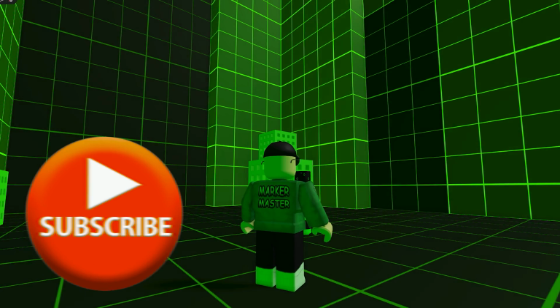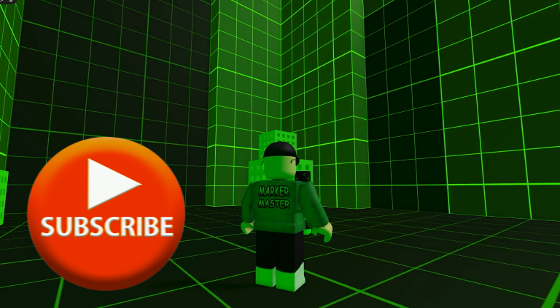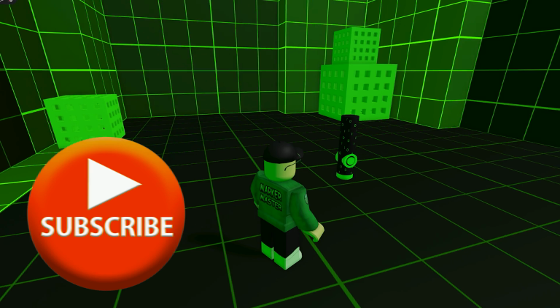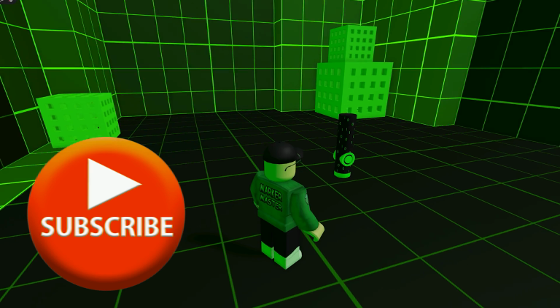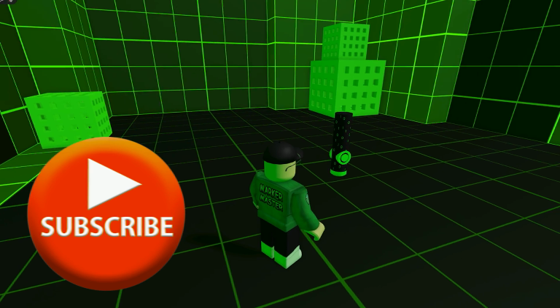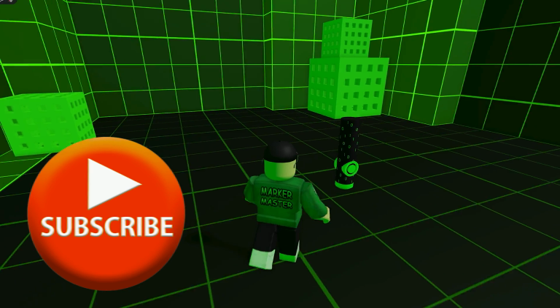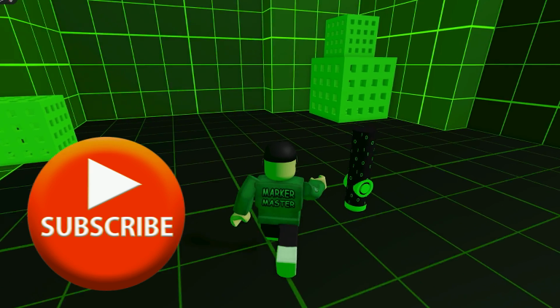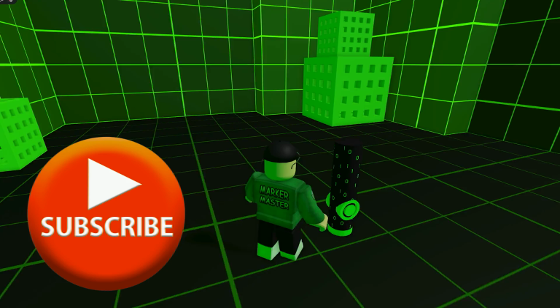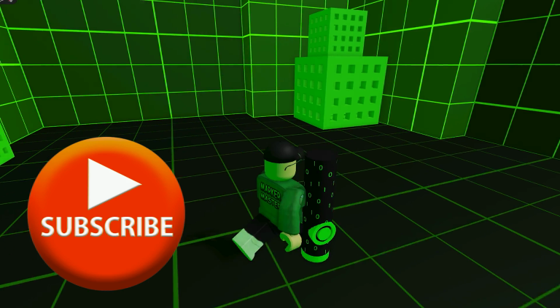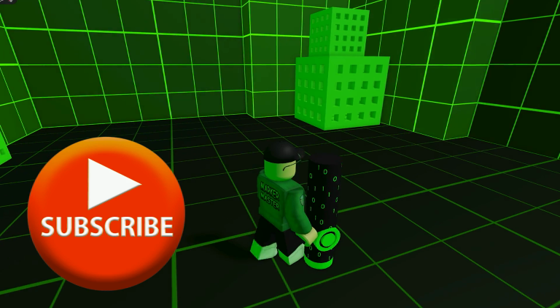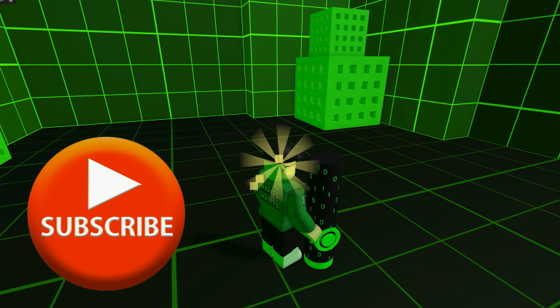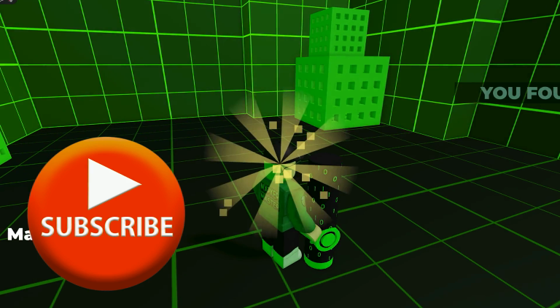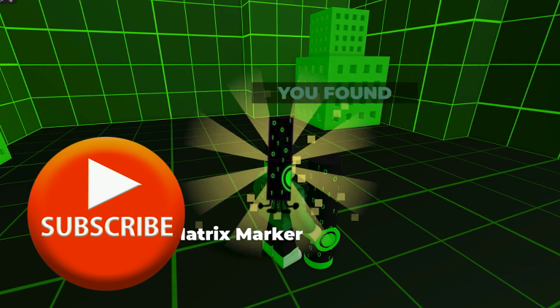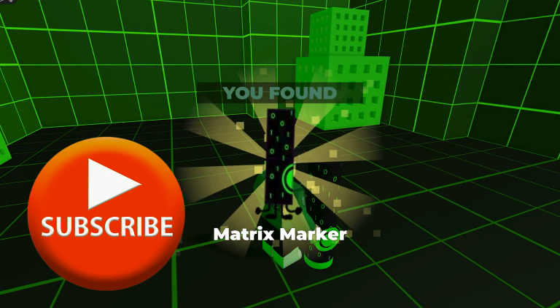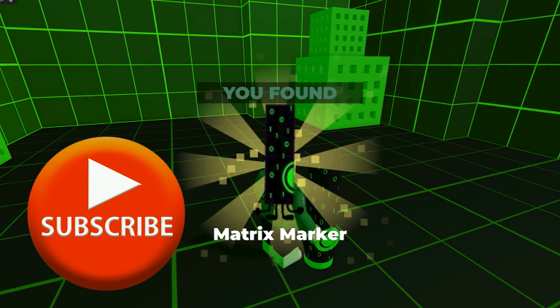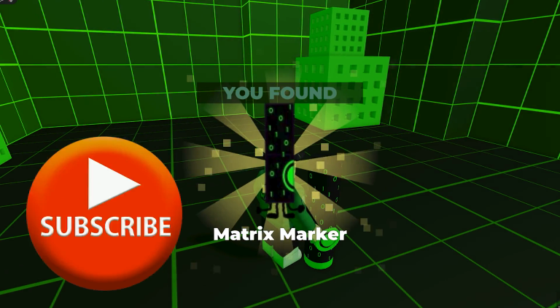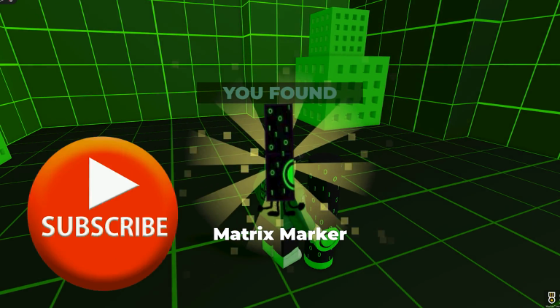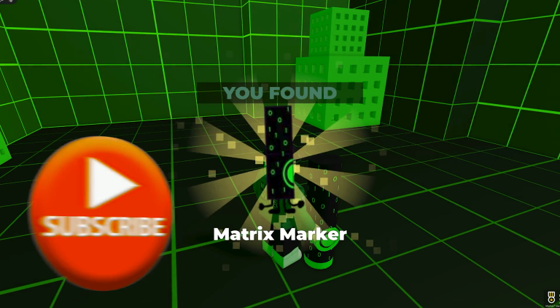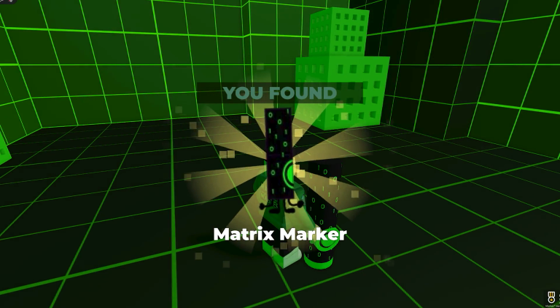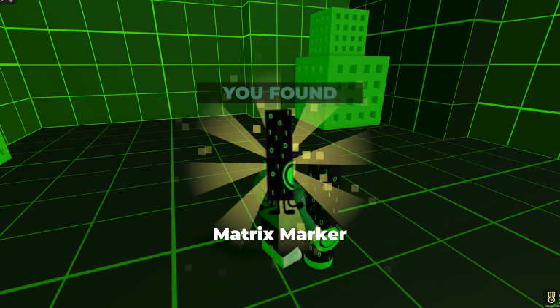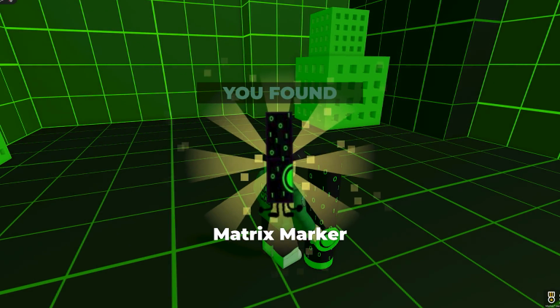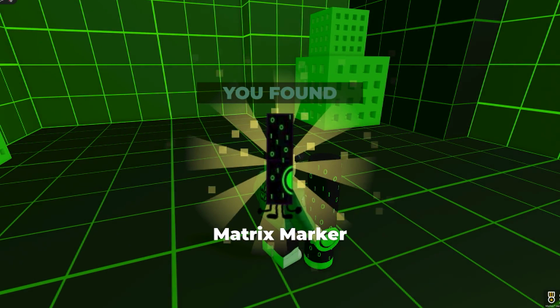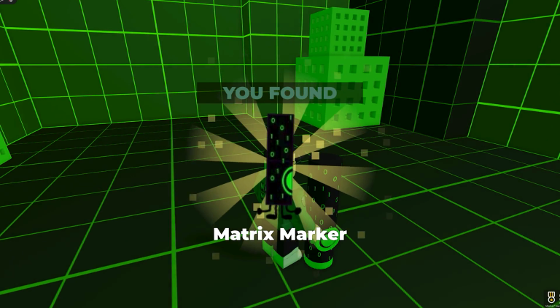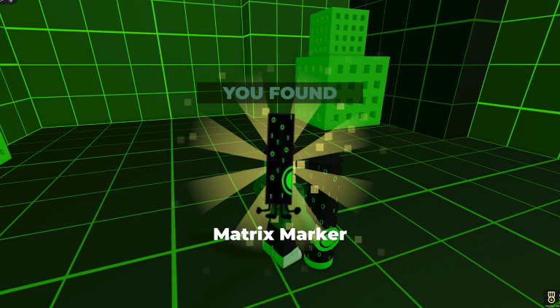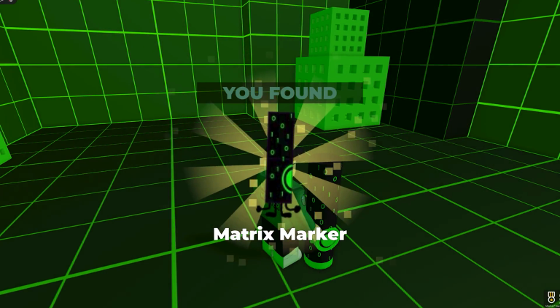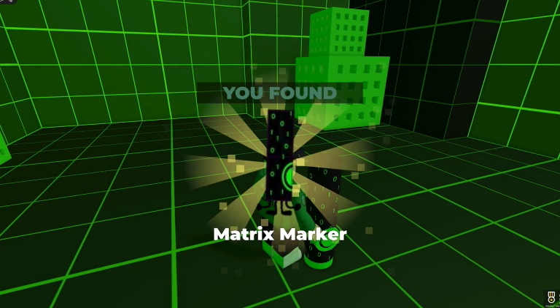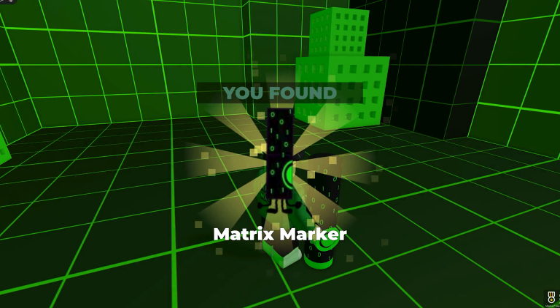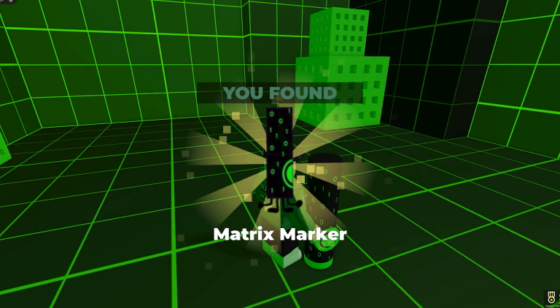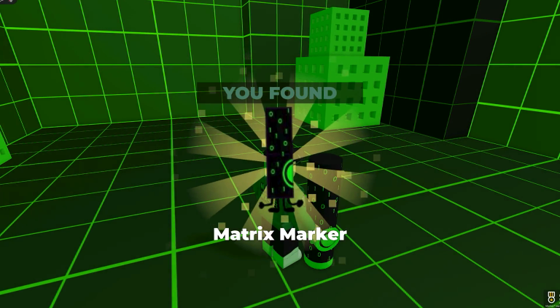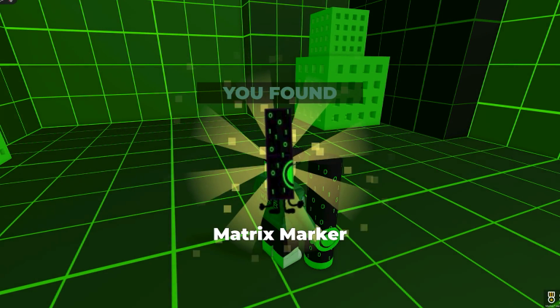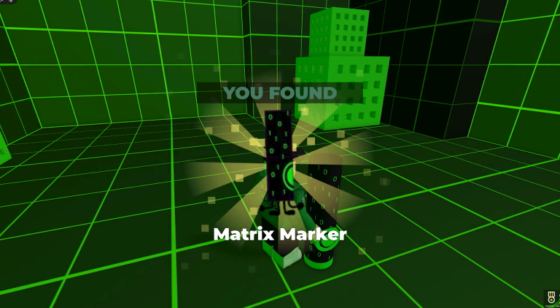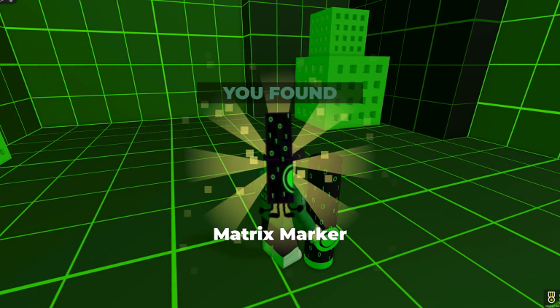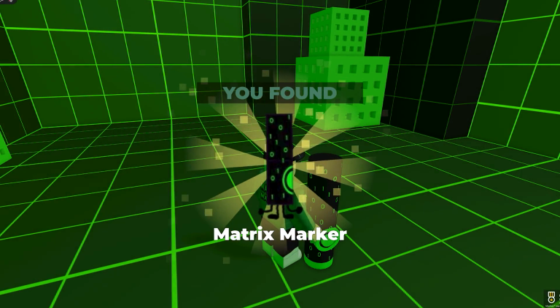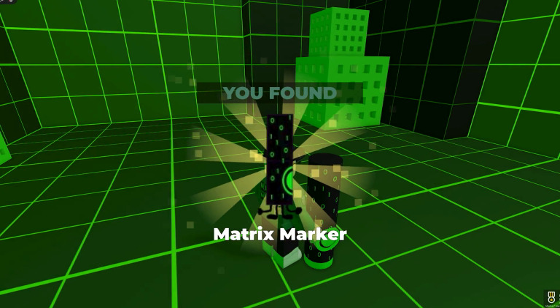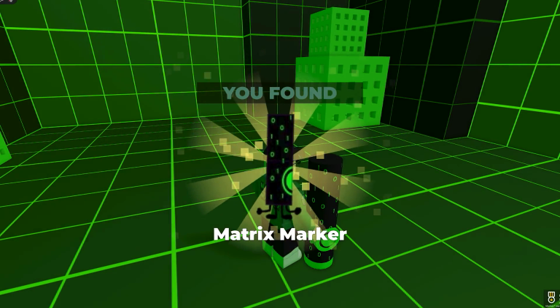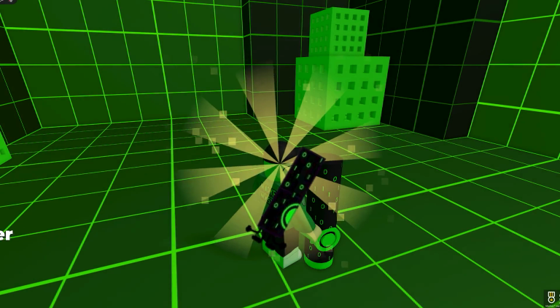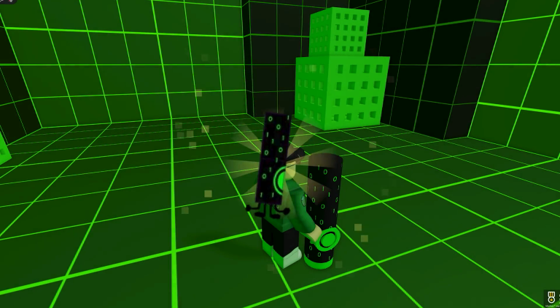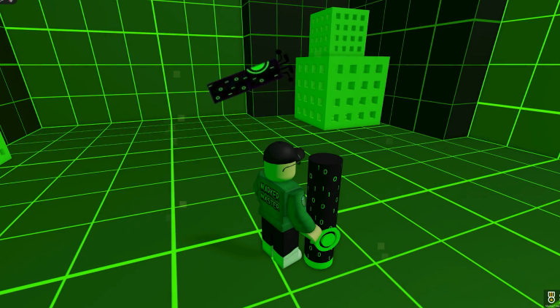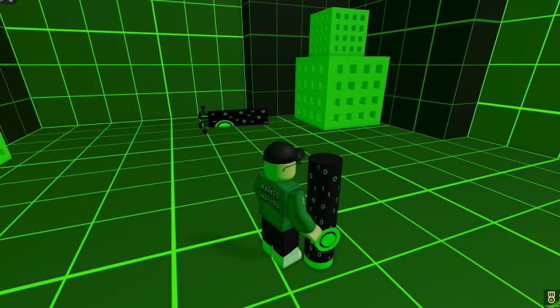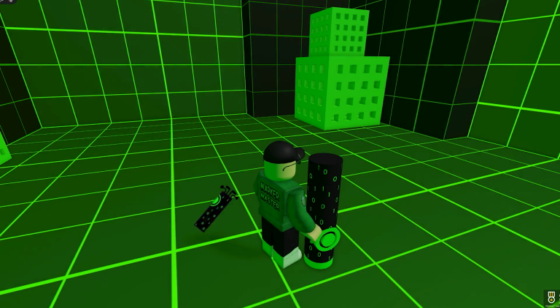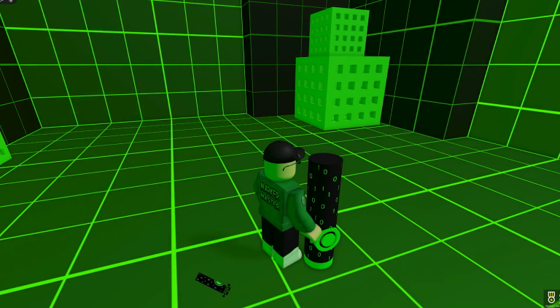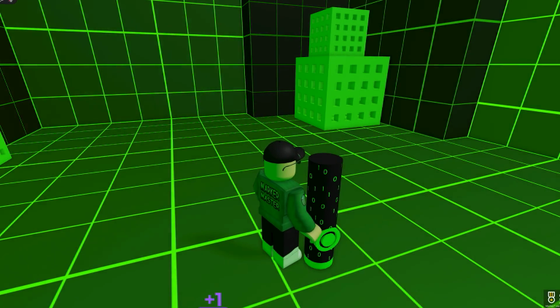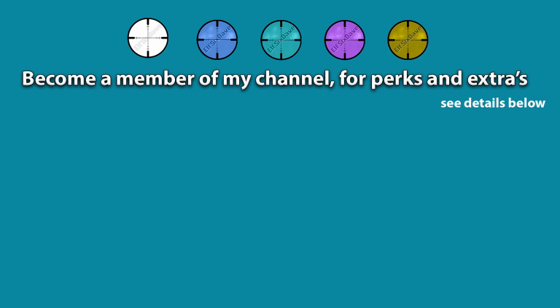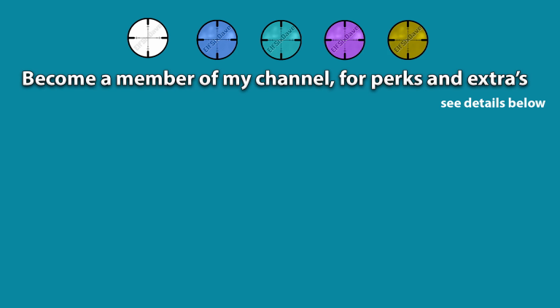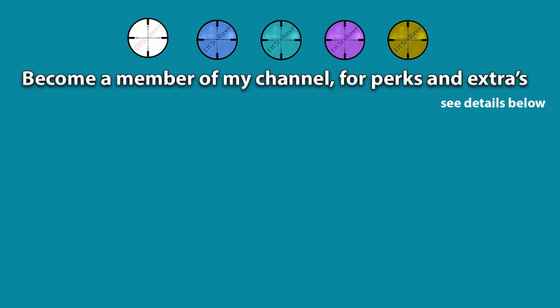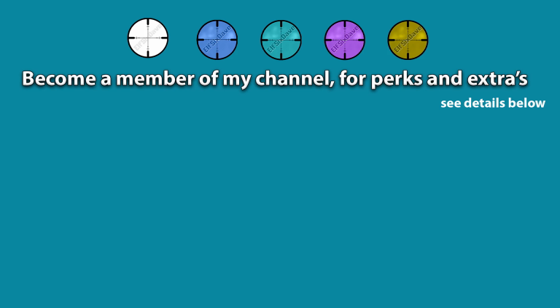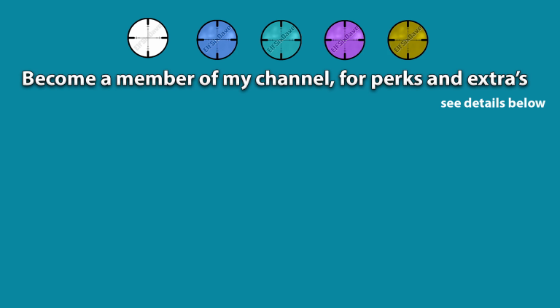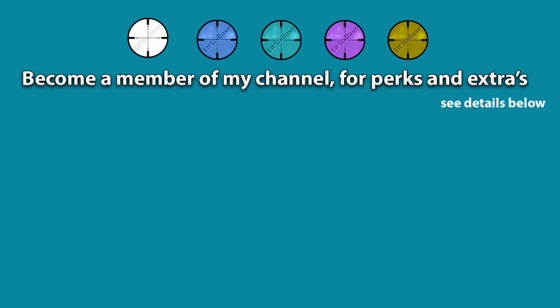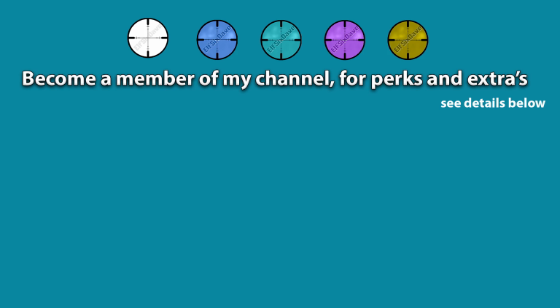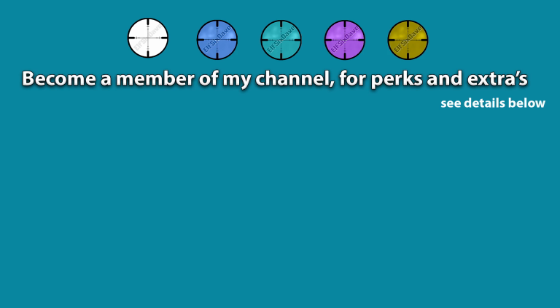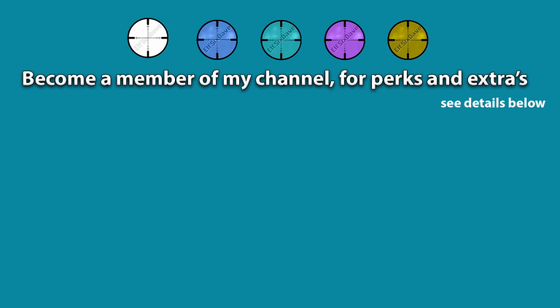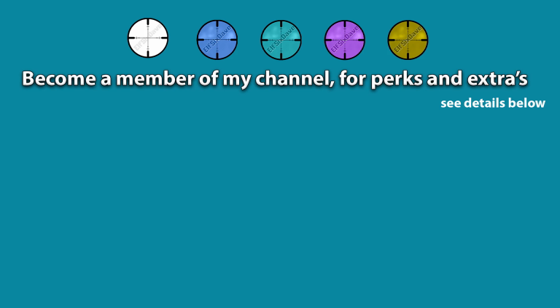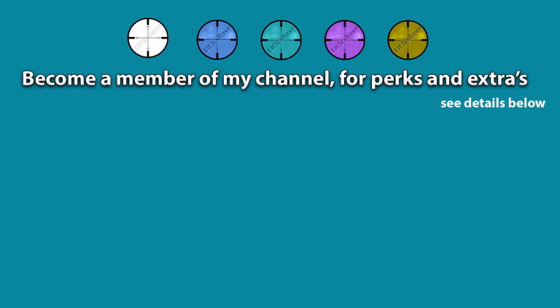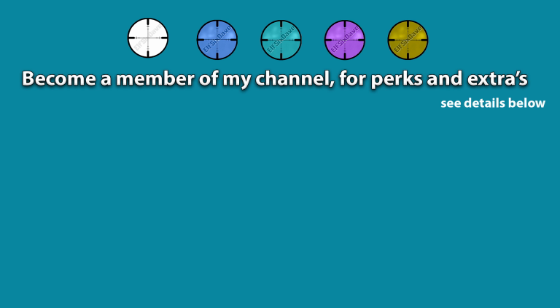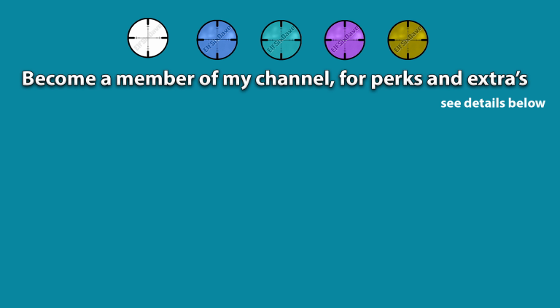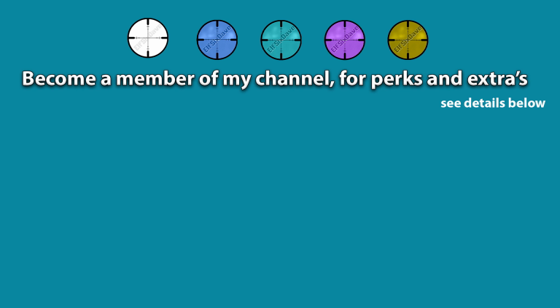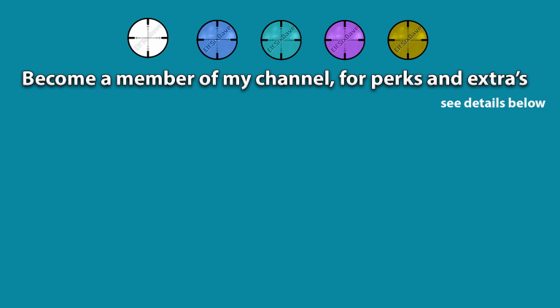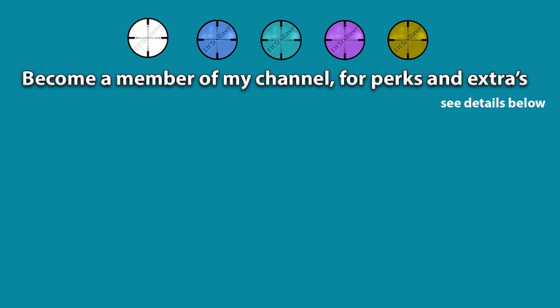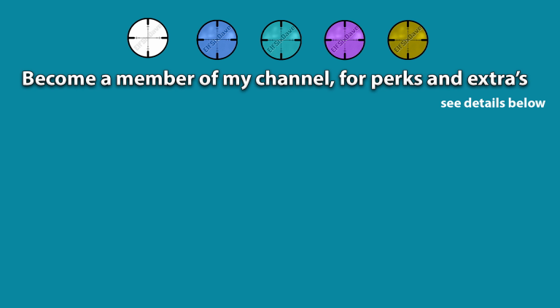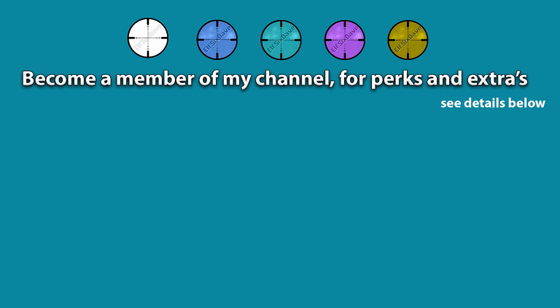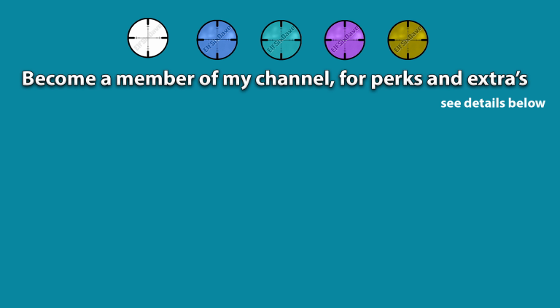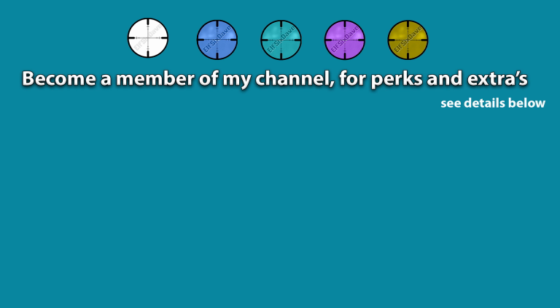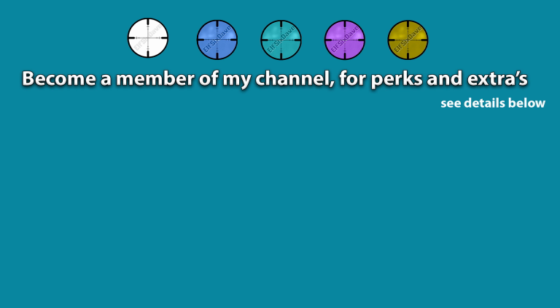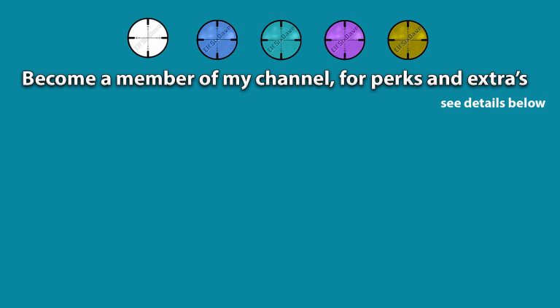I hope that made sense. Please leave a like and subscribe to get more helpful videos, but most importantly, have fun playing. See you next time.